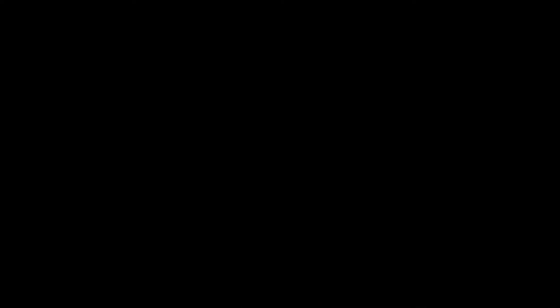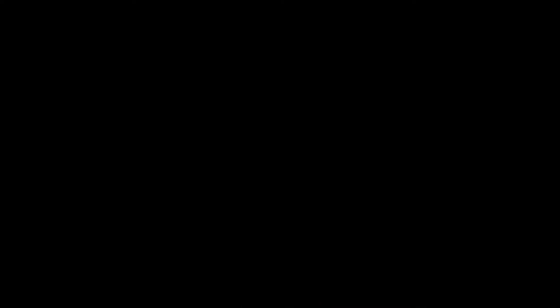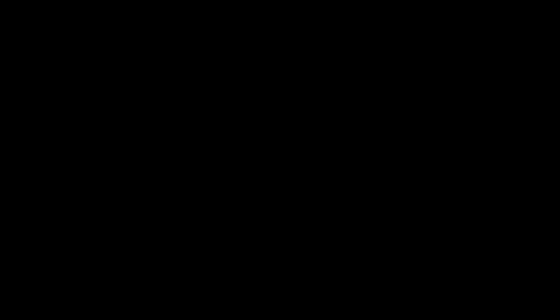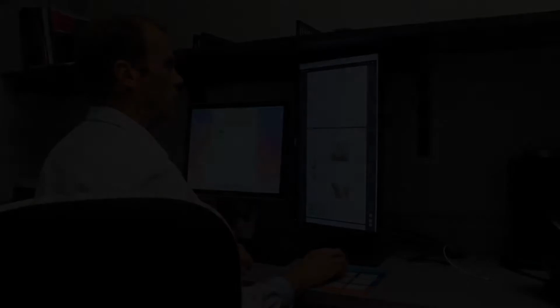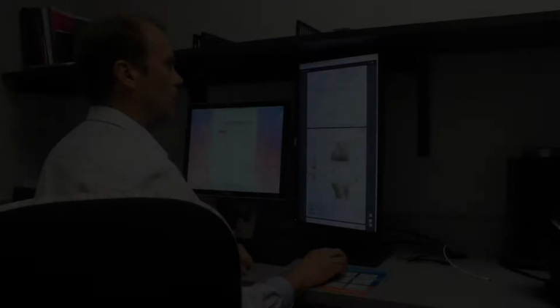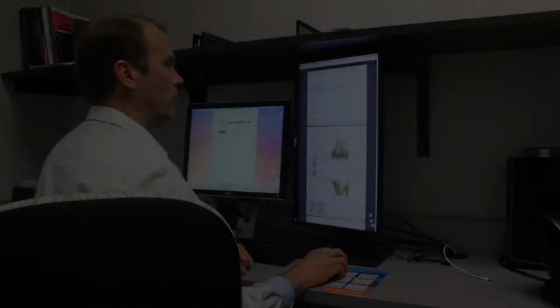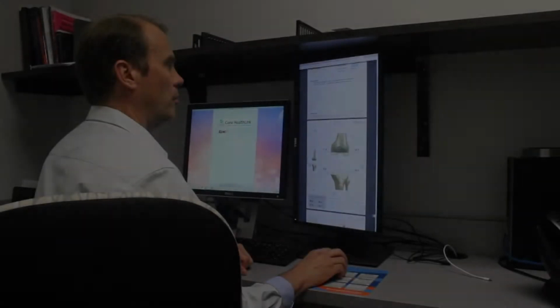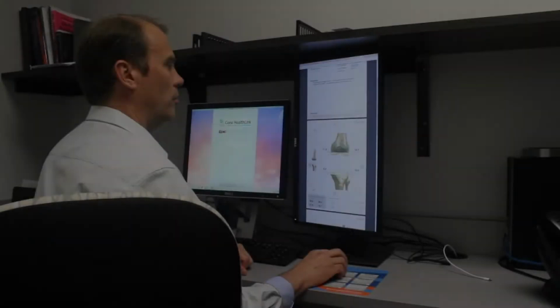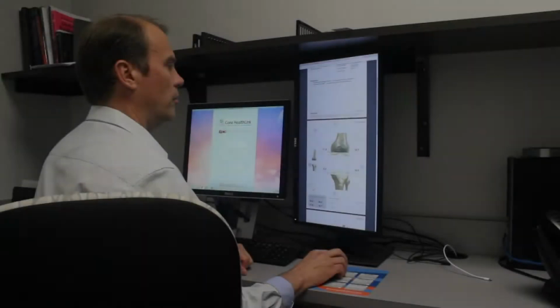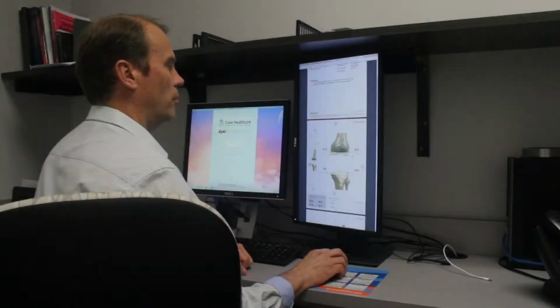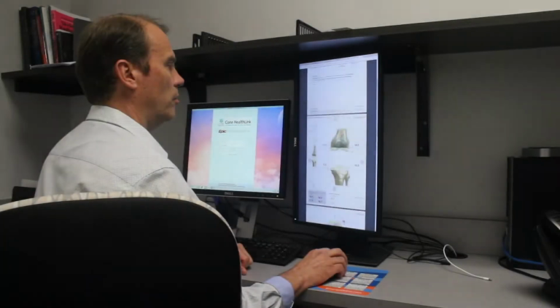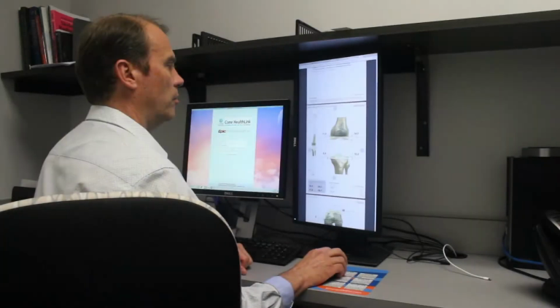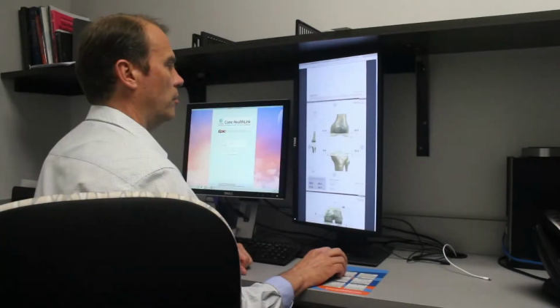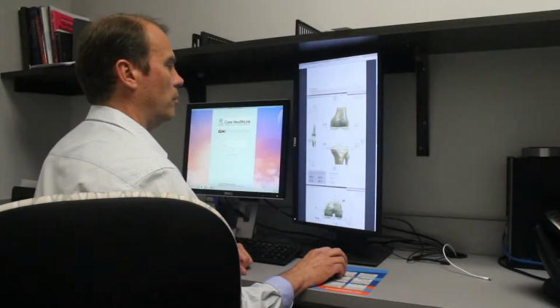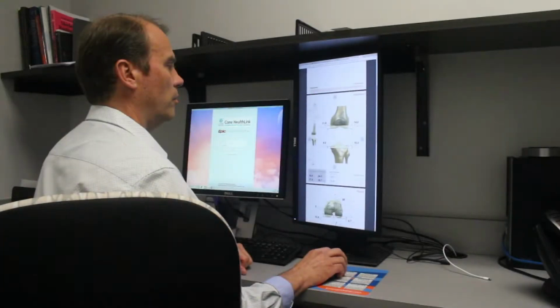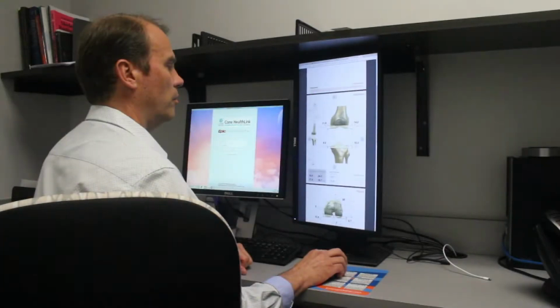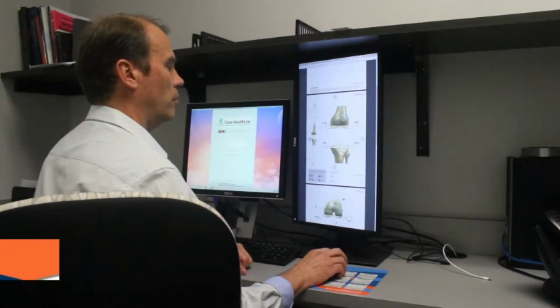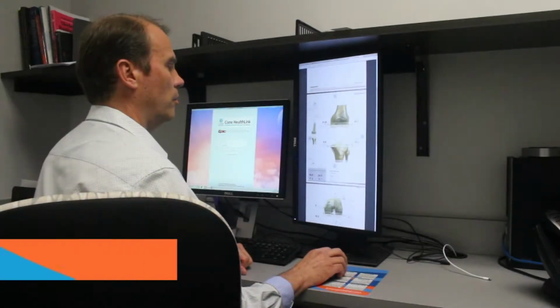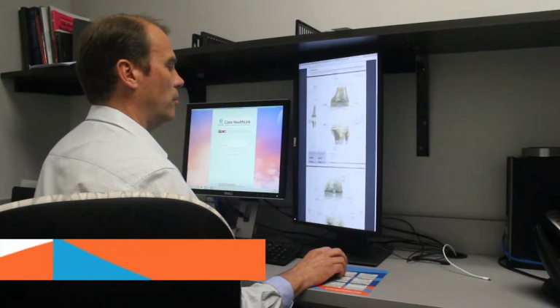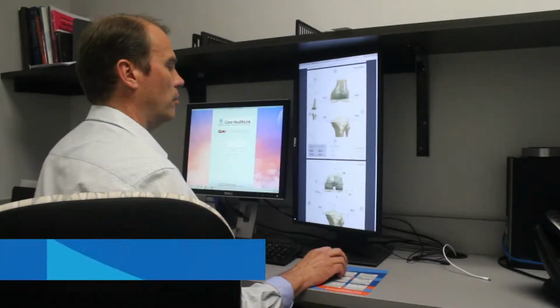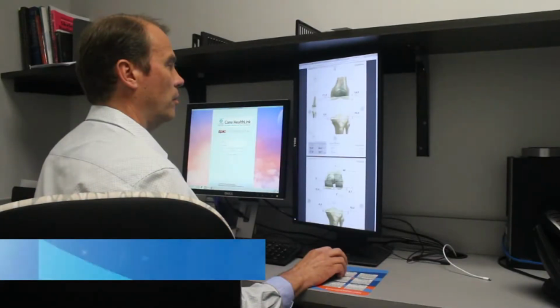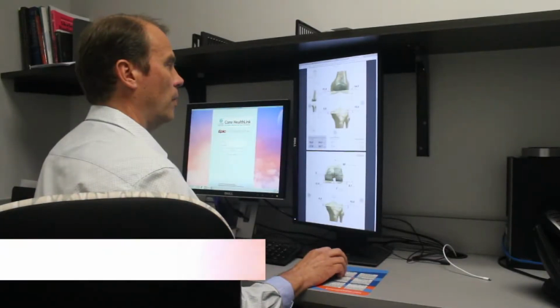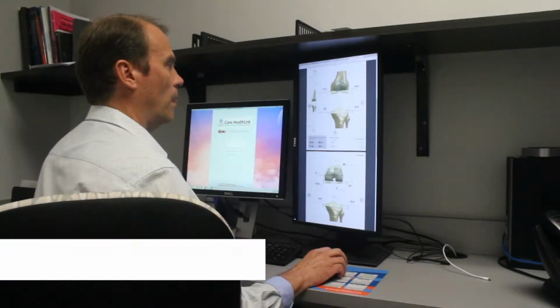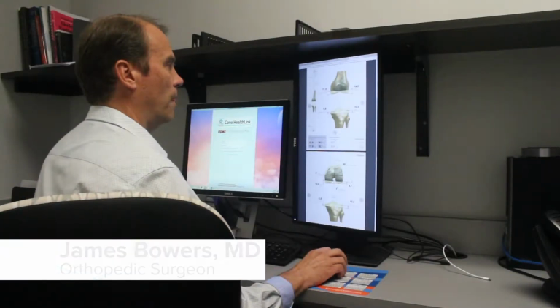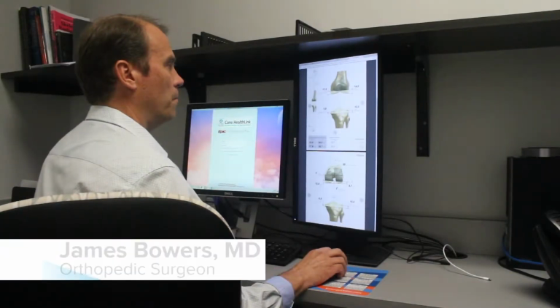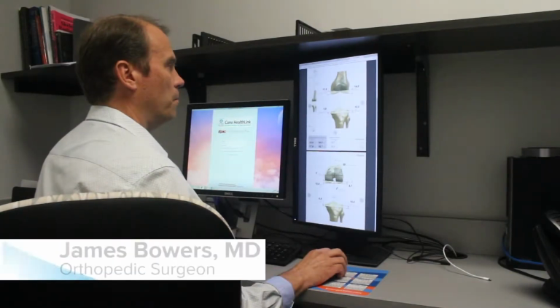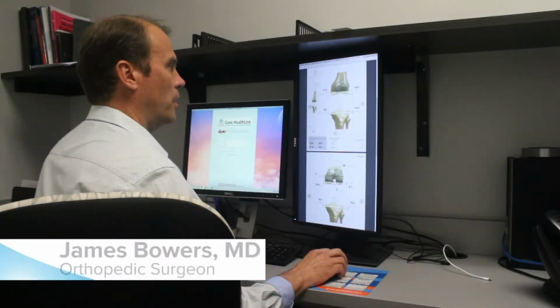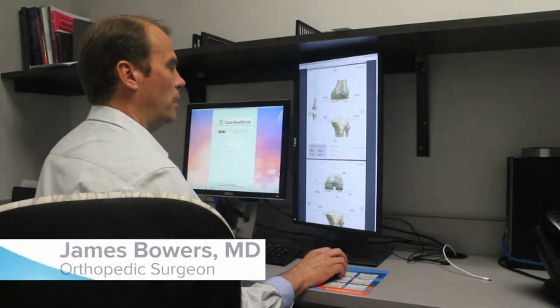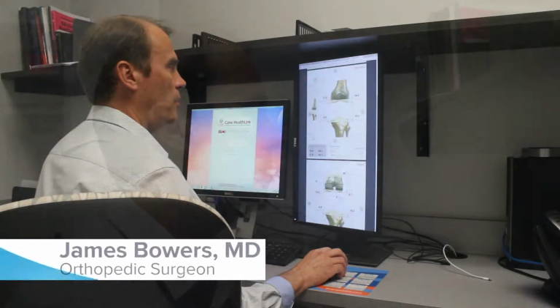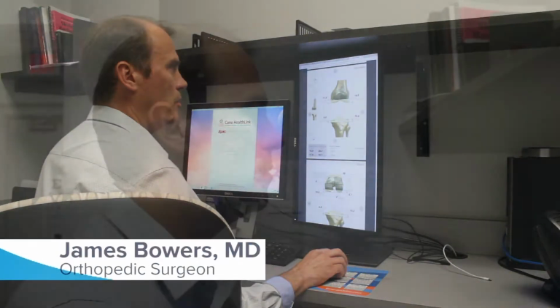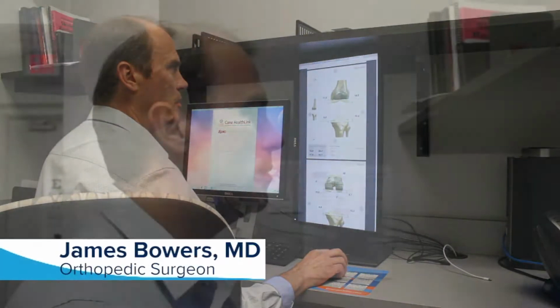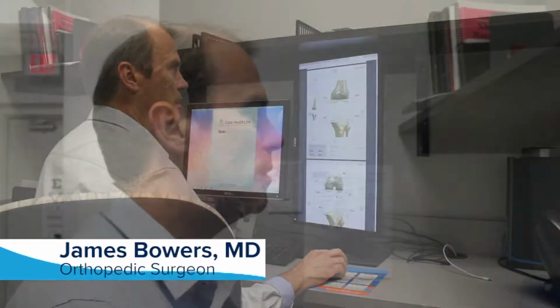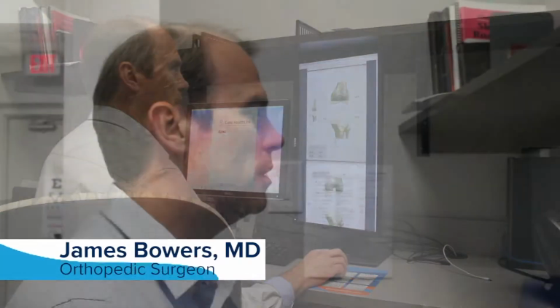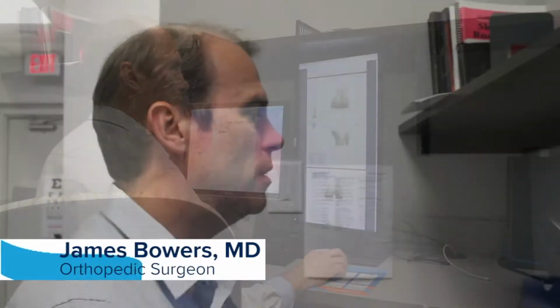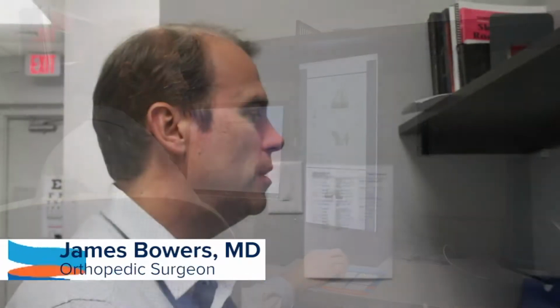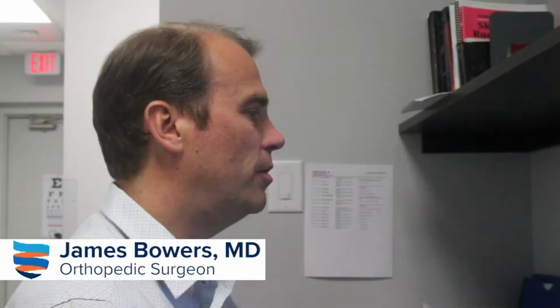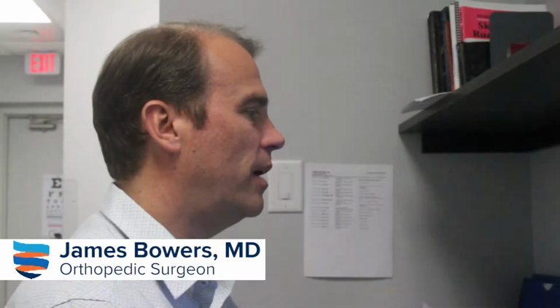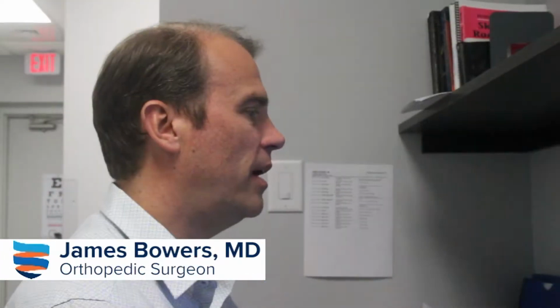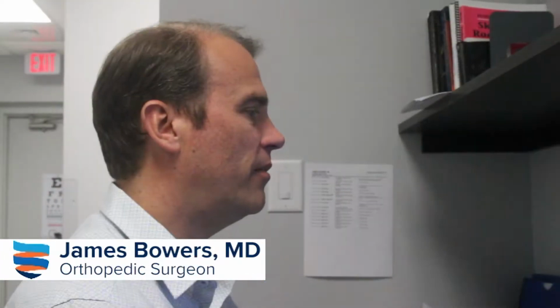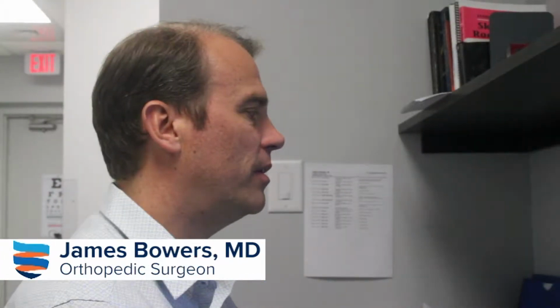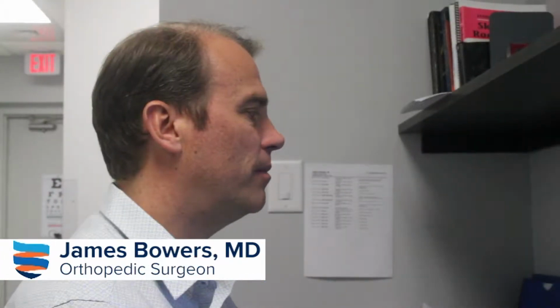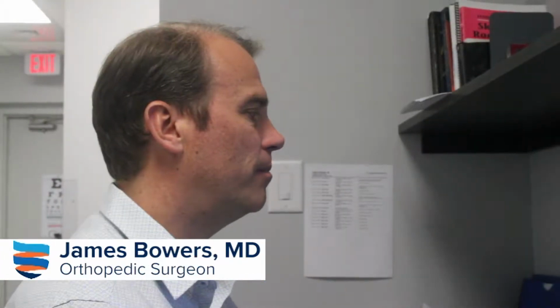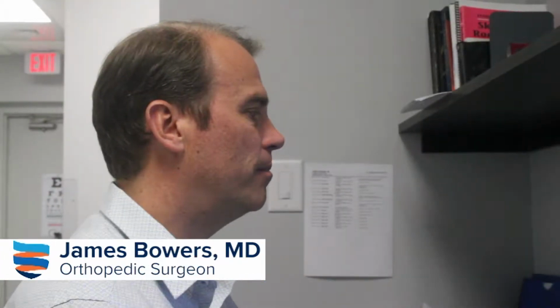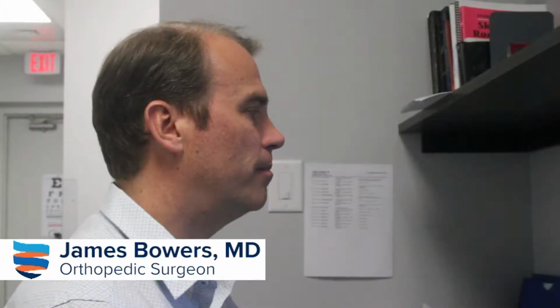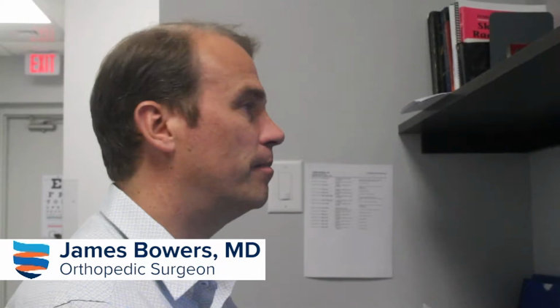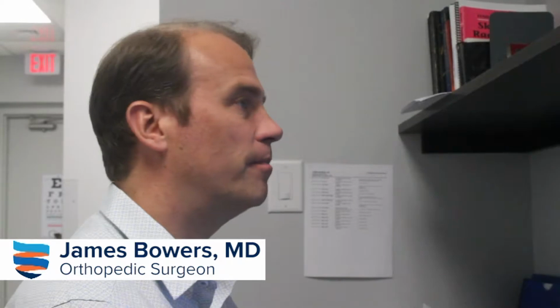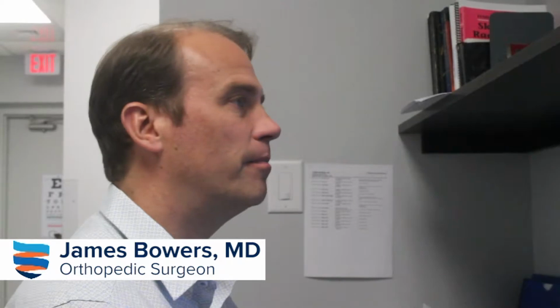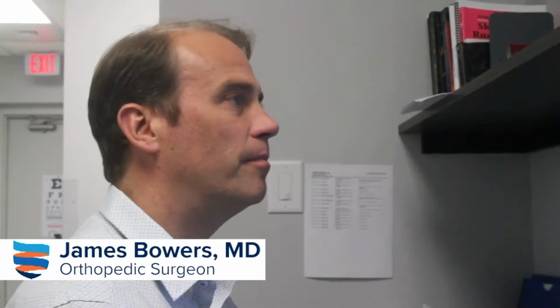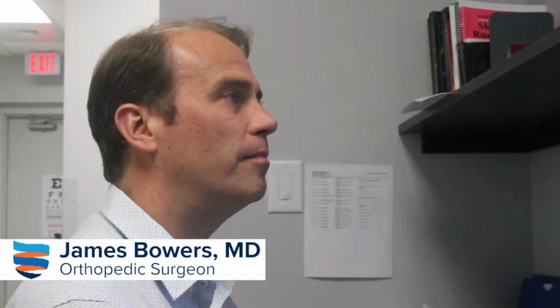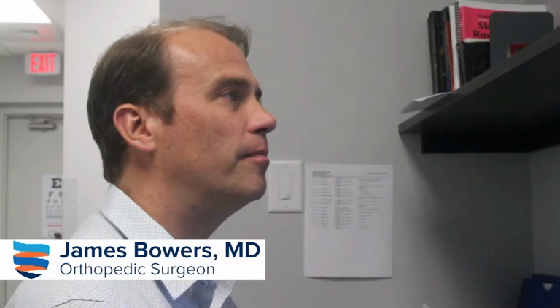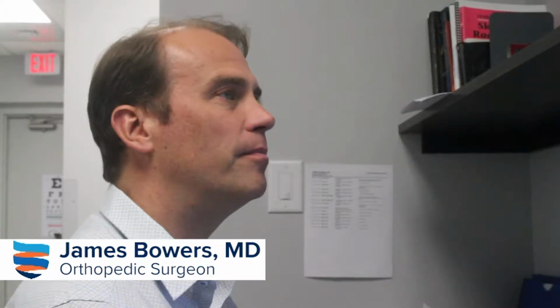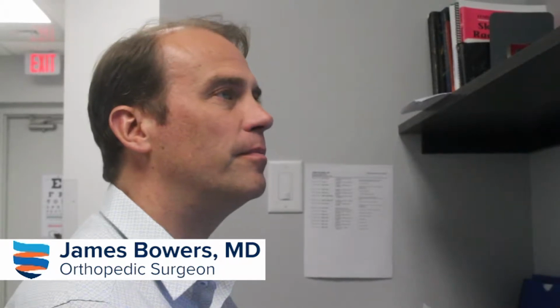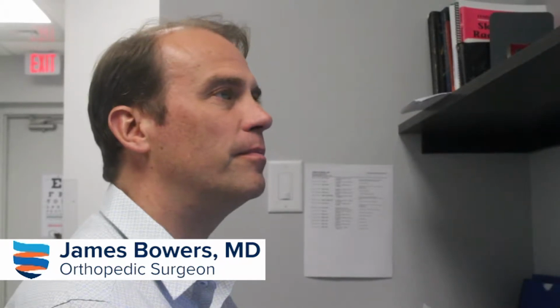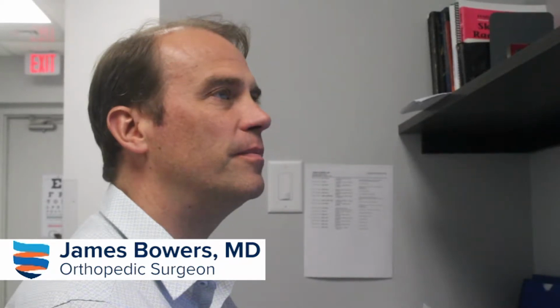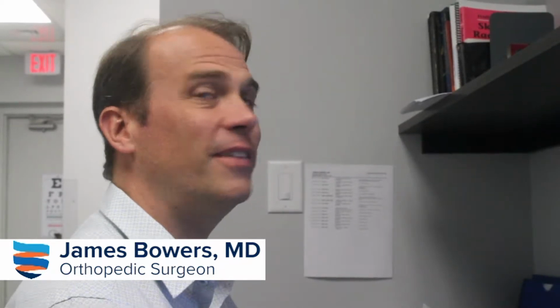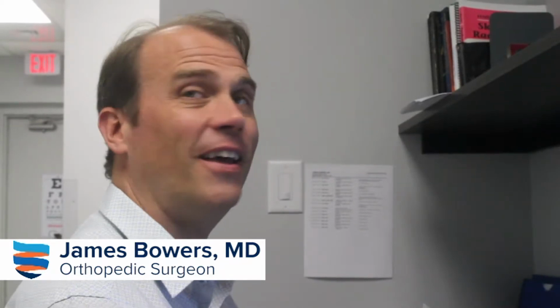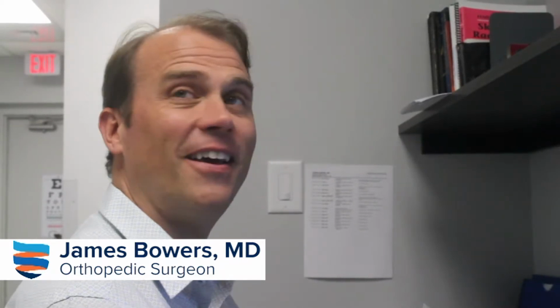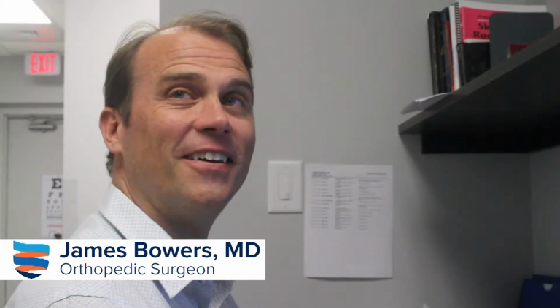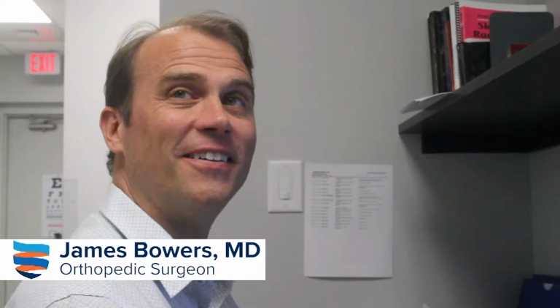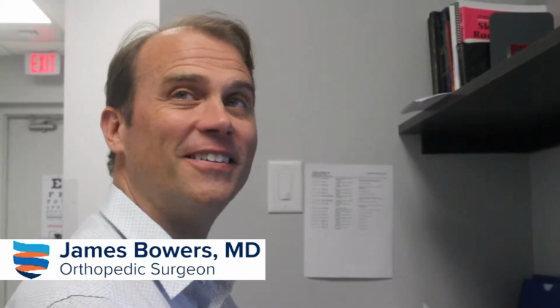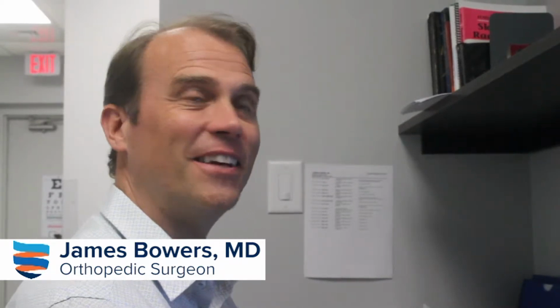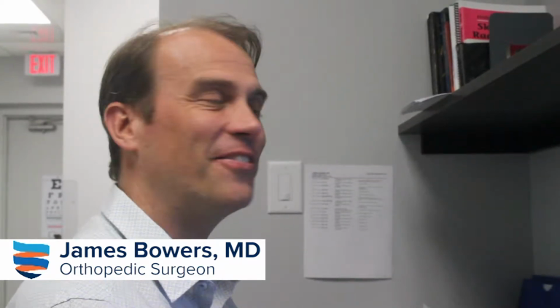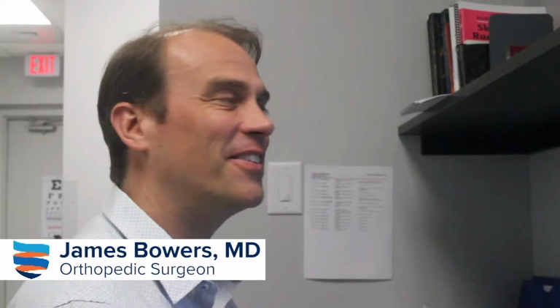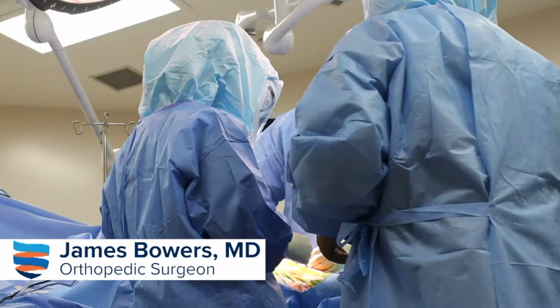I'm Jim Bowers, an orthopedic surgeon. I work at Emerge Ortho. I specialize in surgery of the hip, knee, and shoulder.